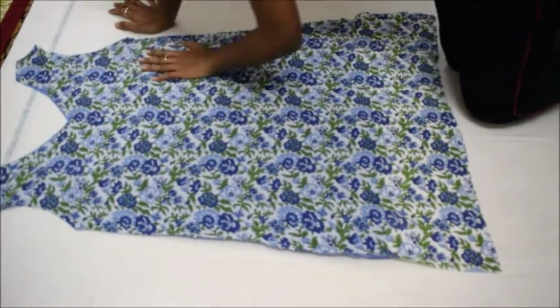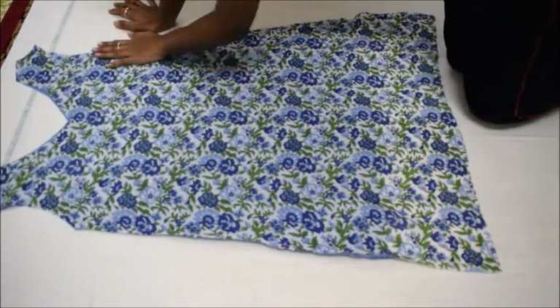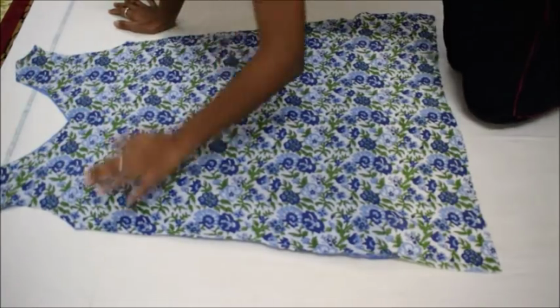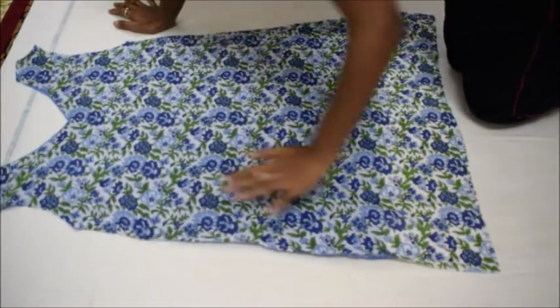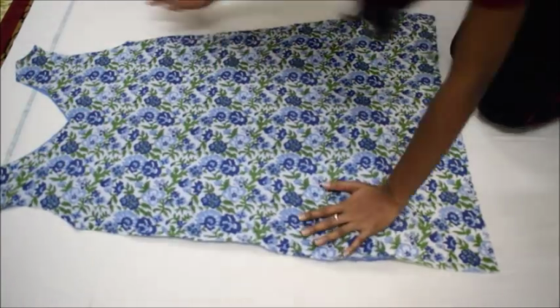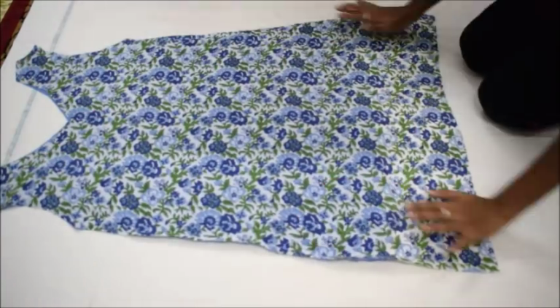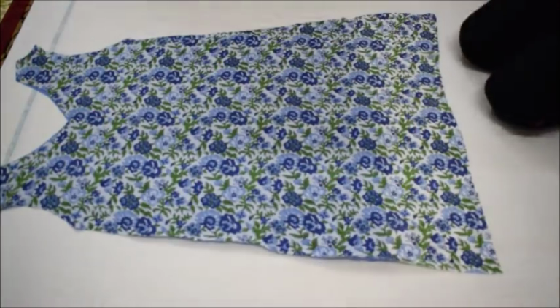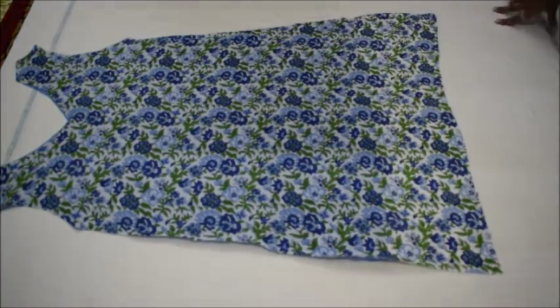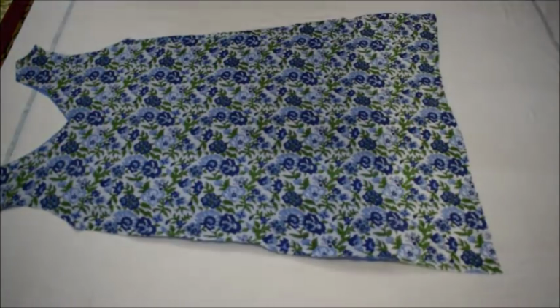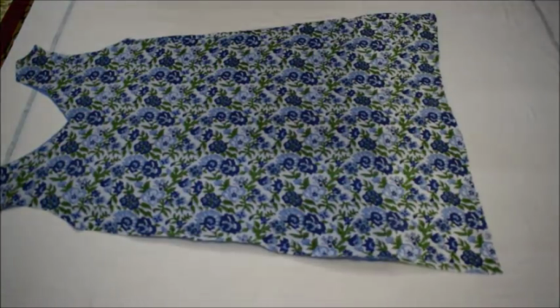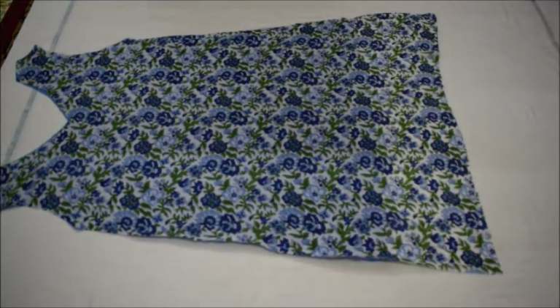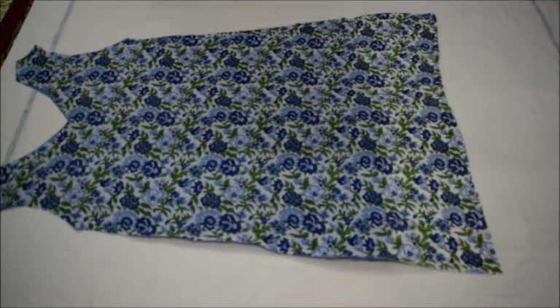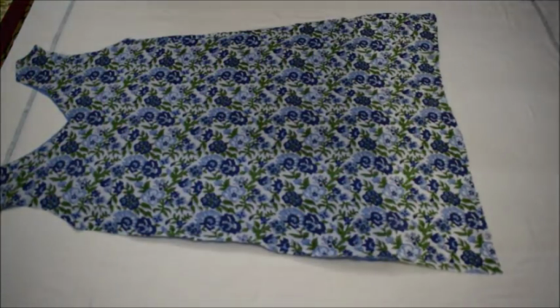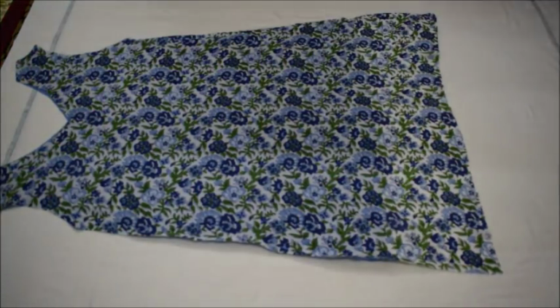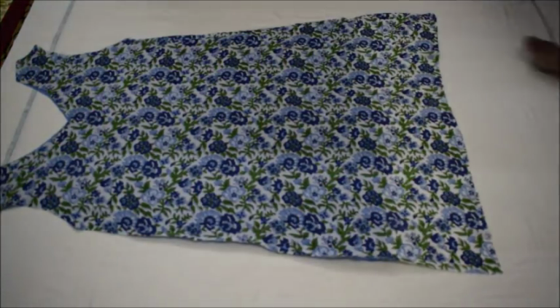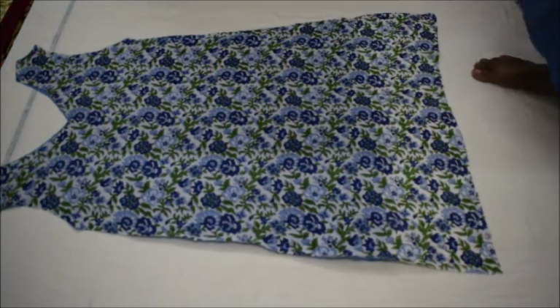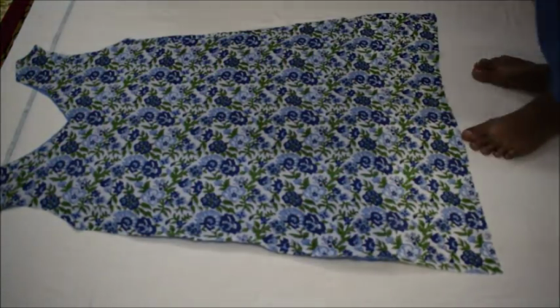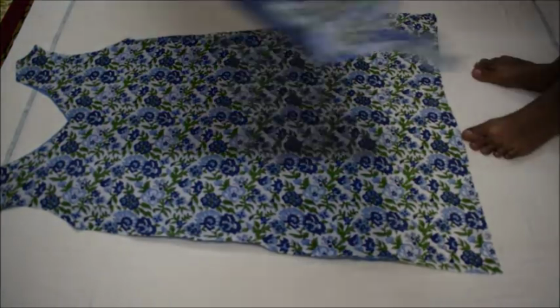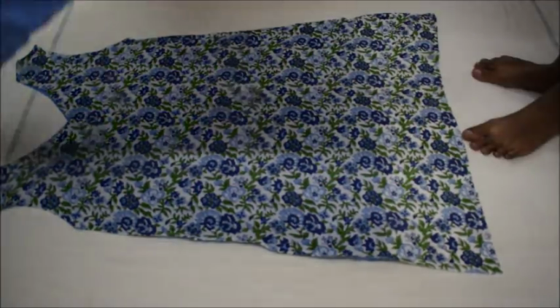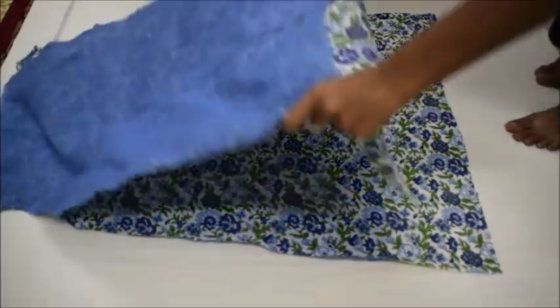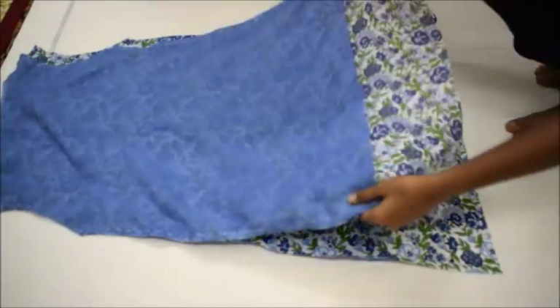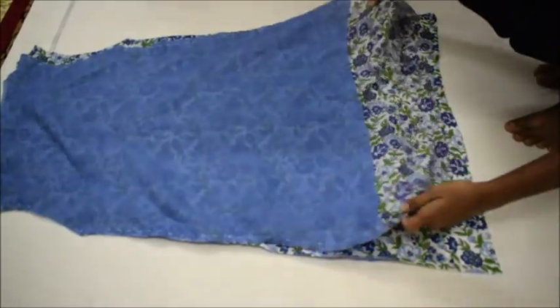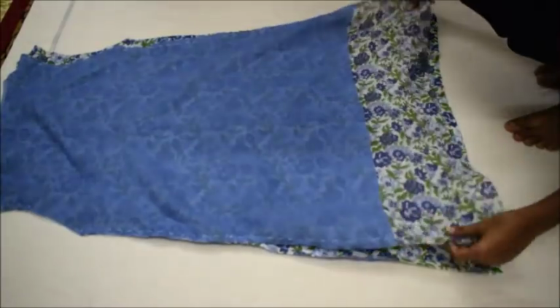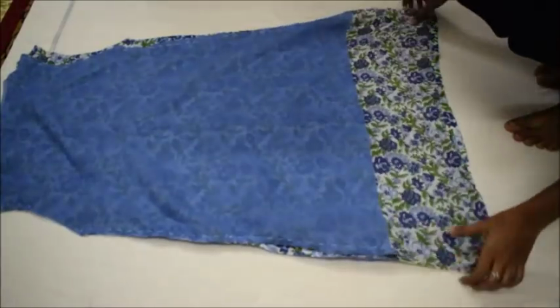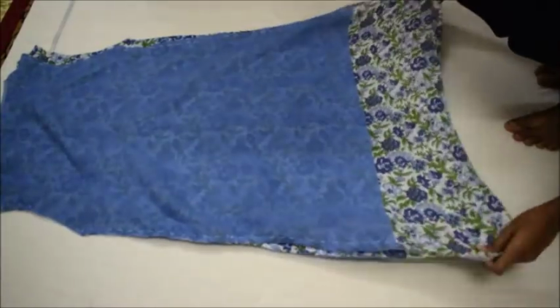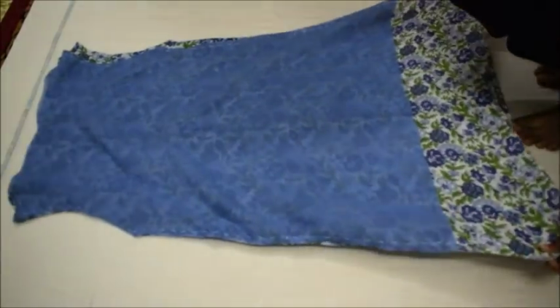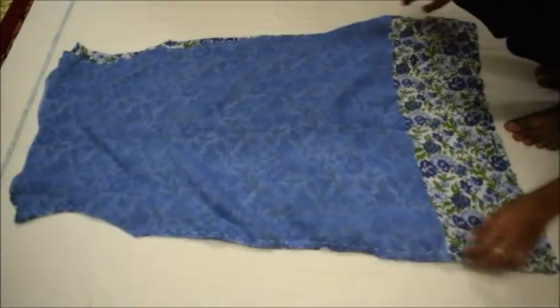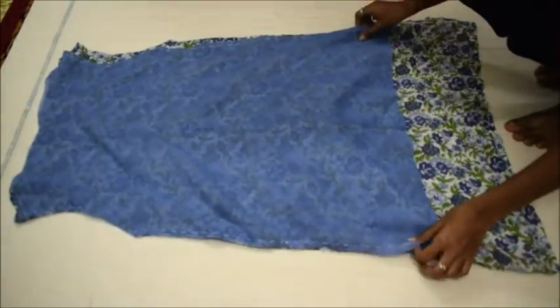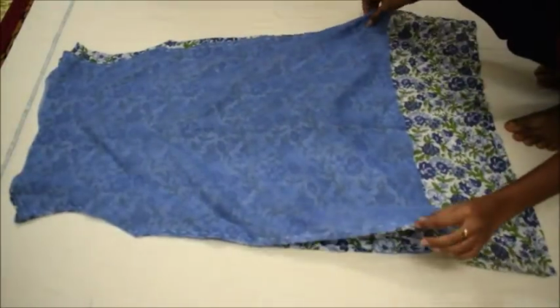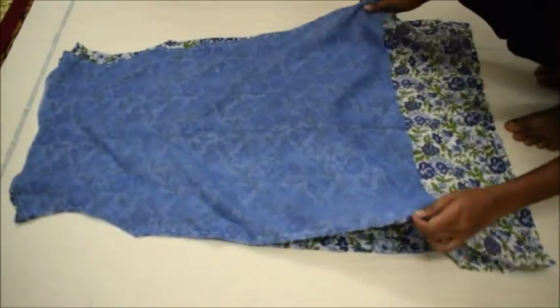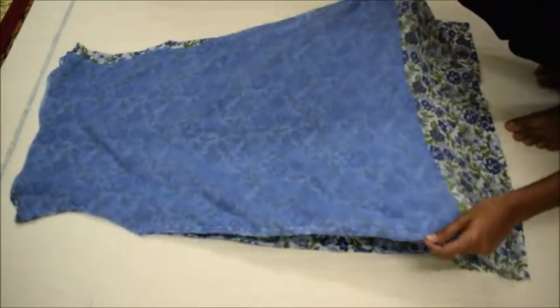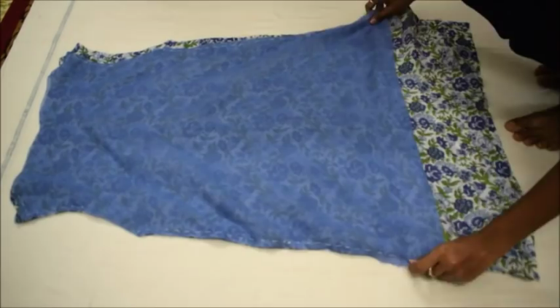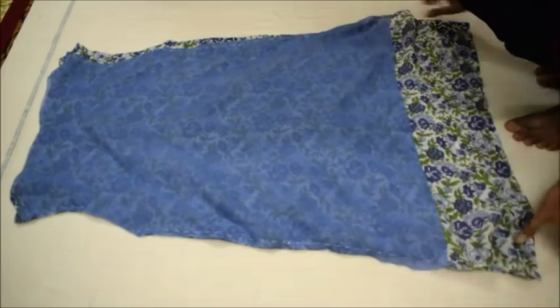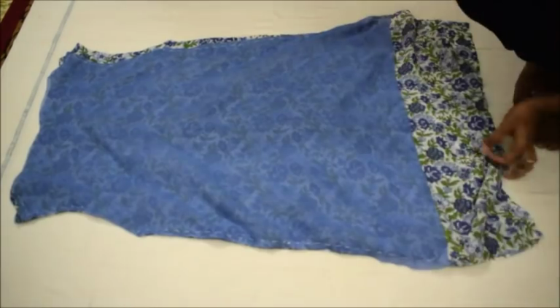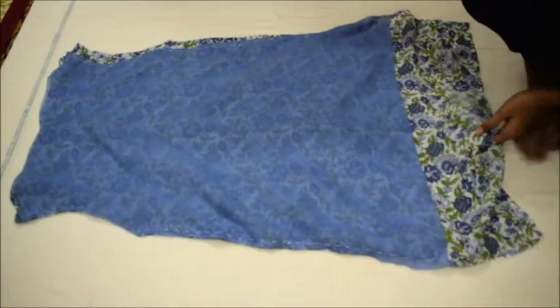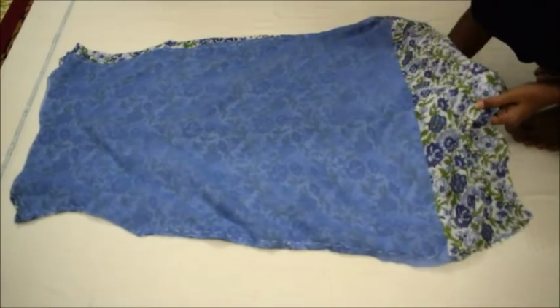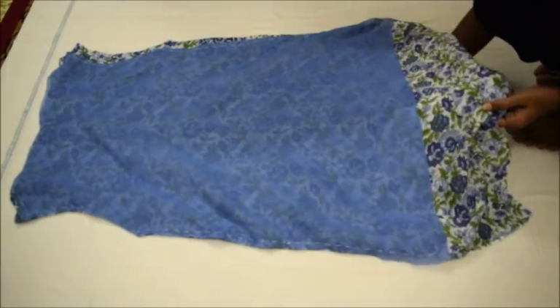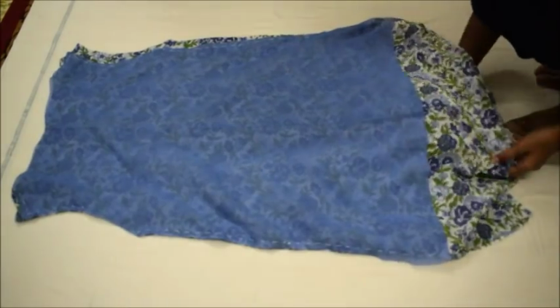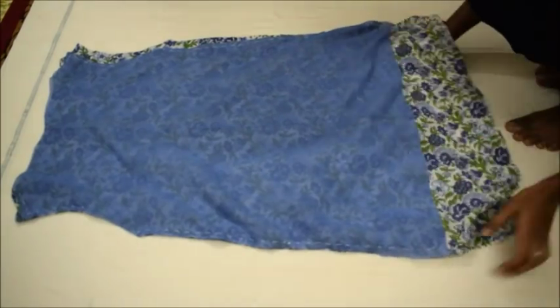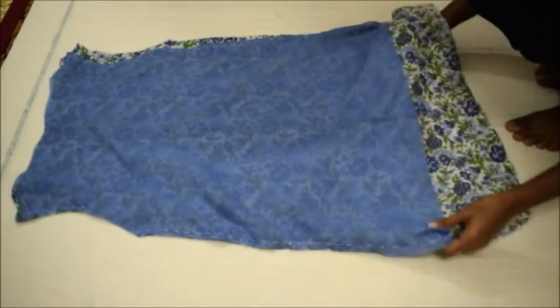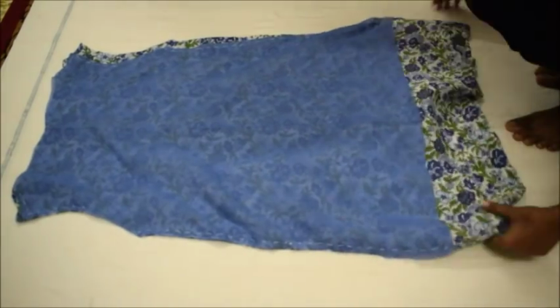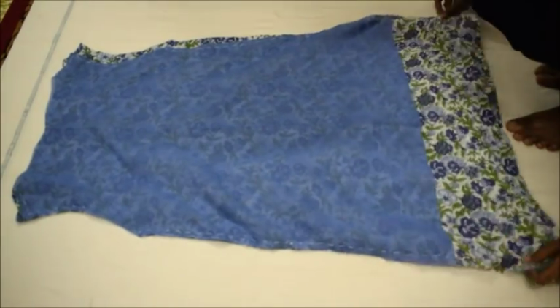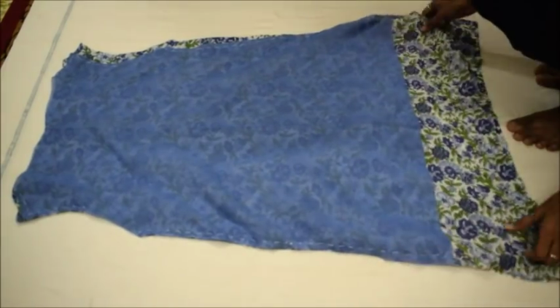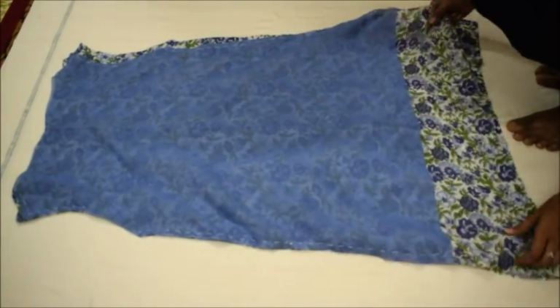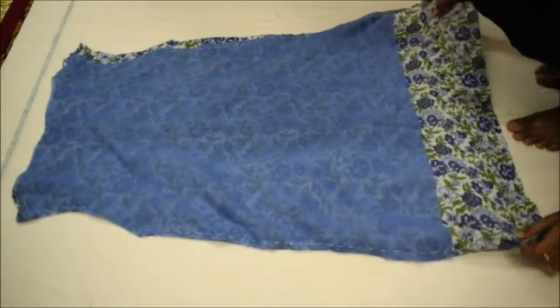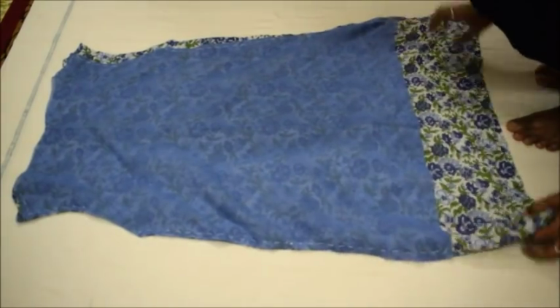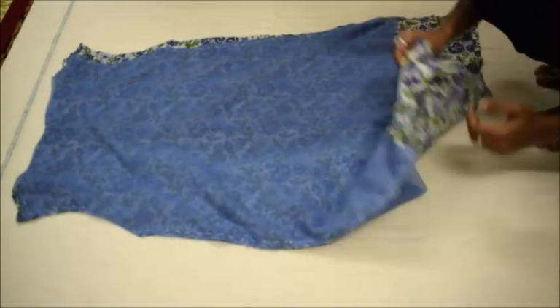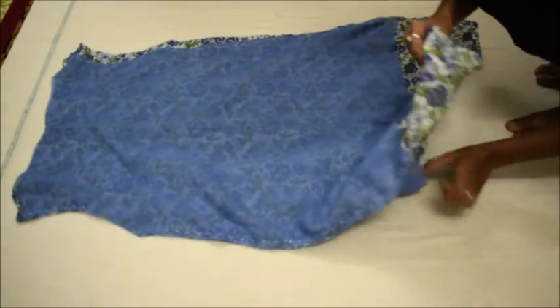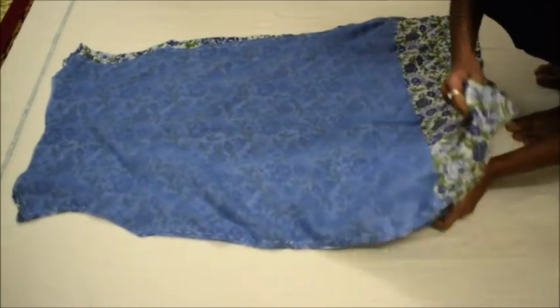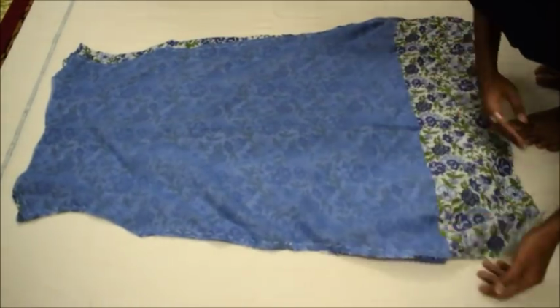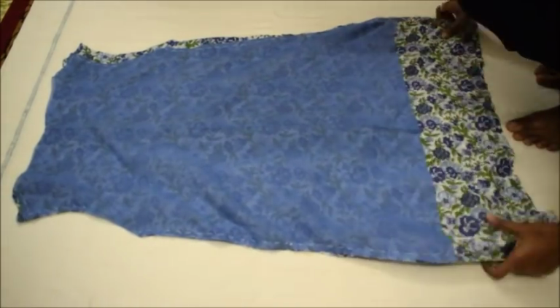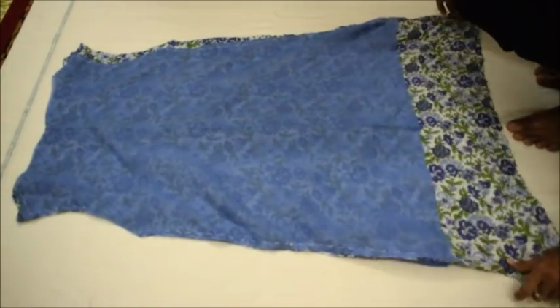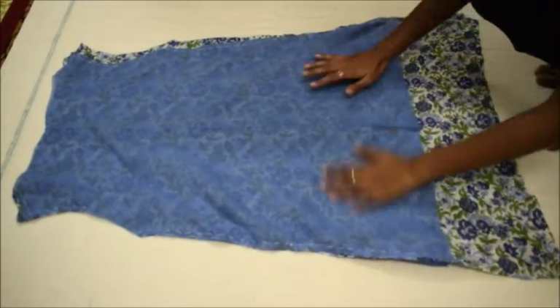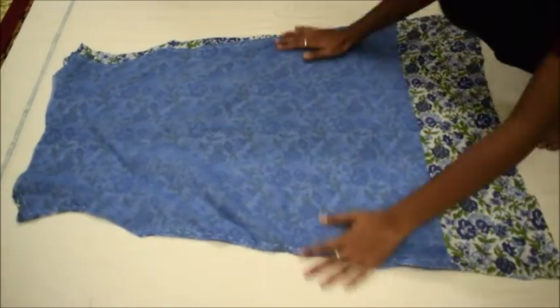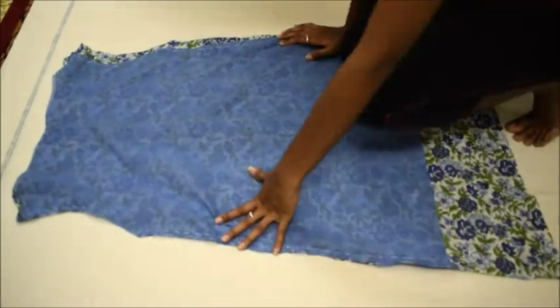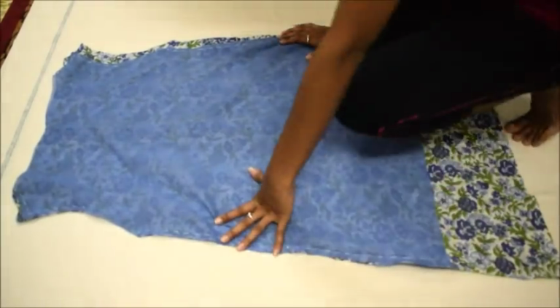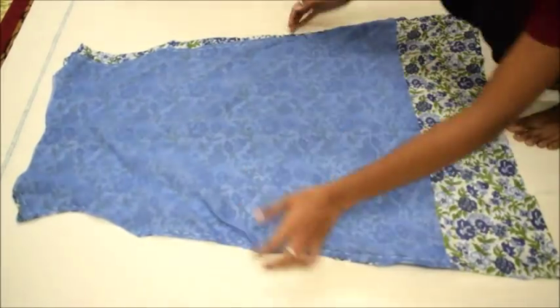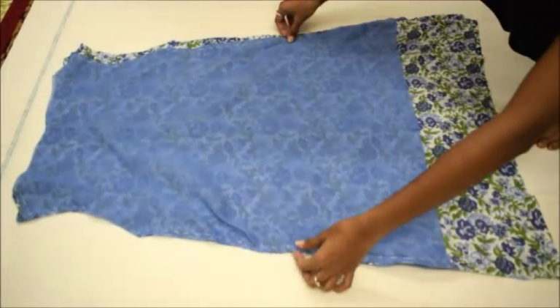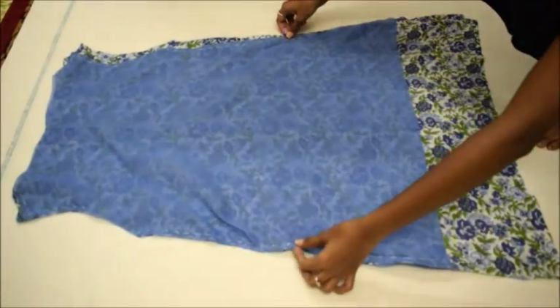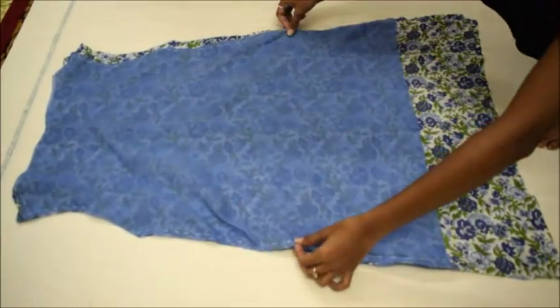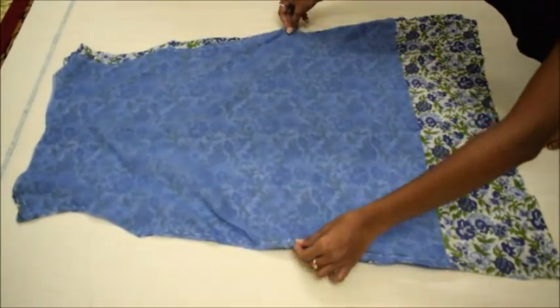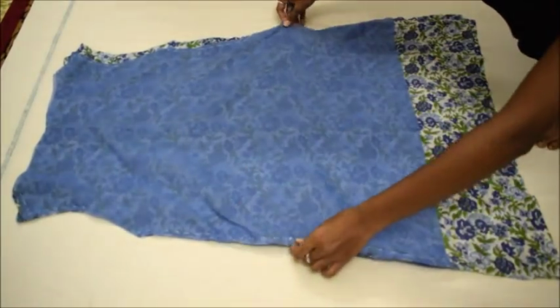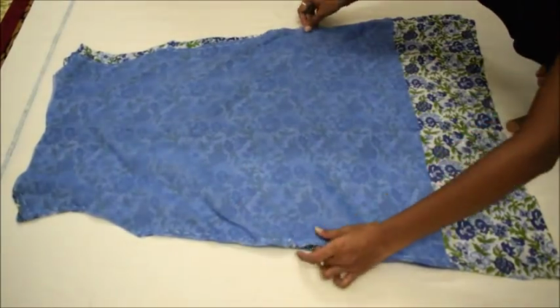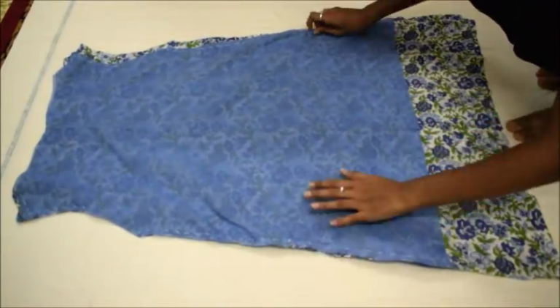Now I will place the back part of the dress on the front part such that their good sides are facing each other, and then stitch at the sides as shown.